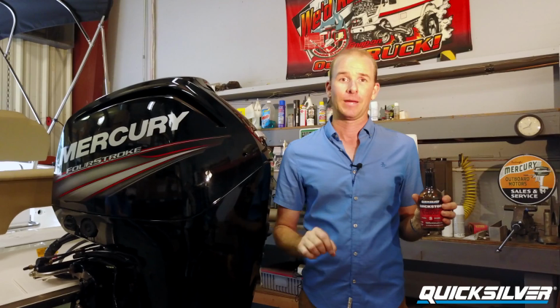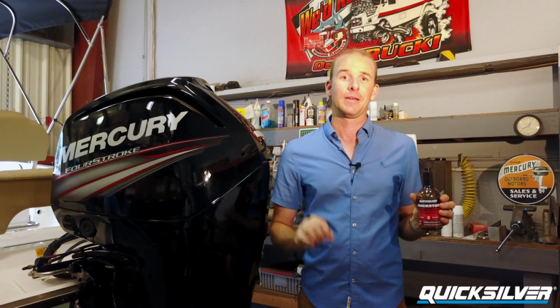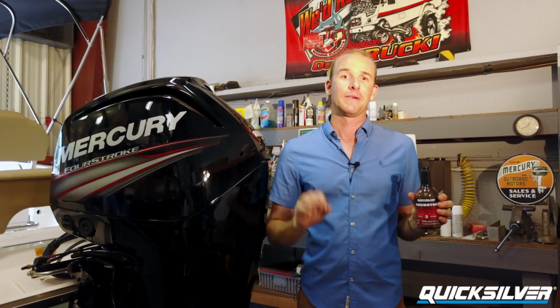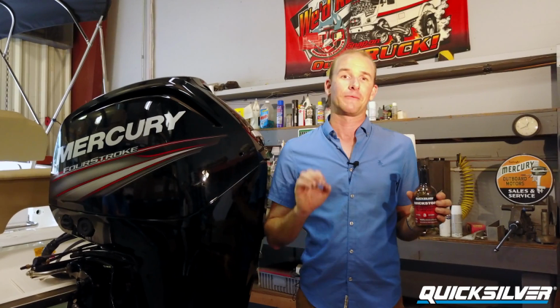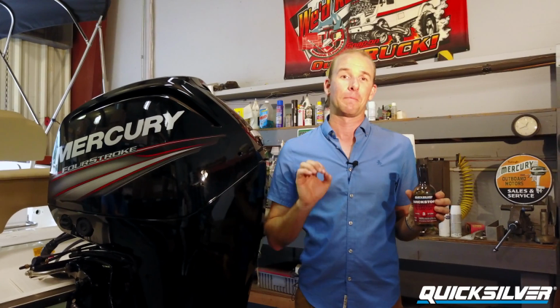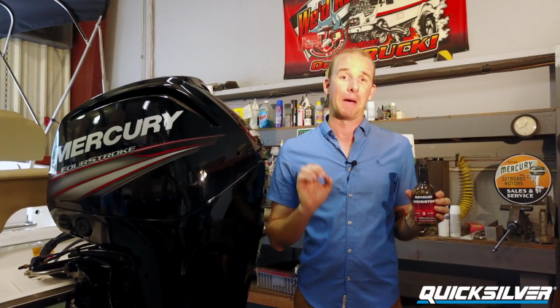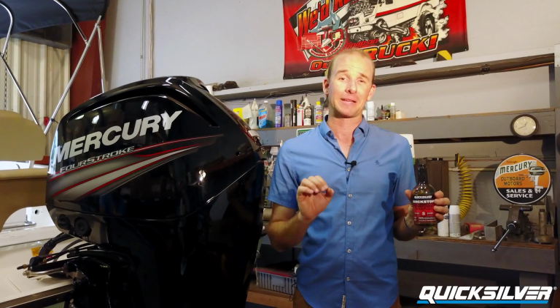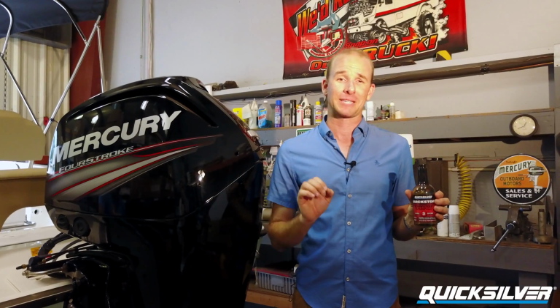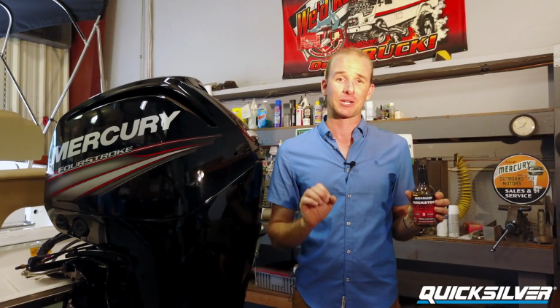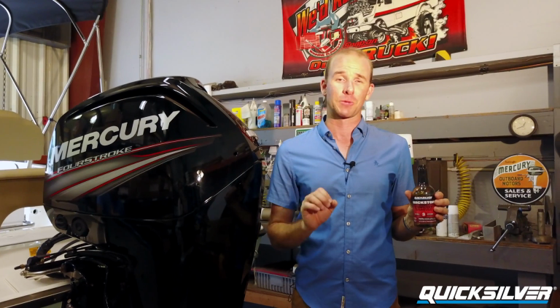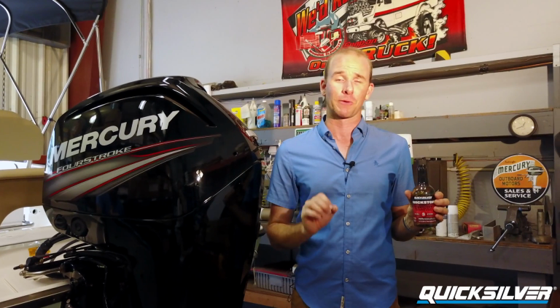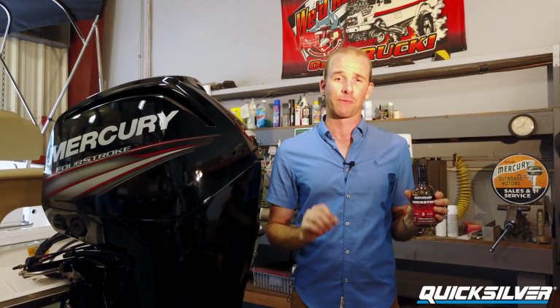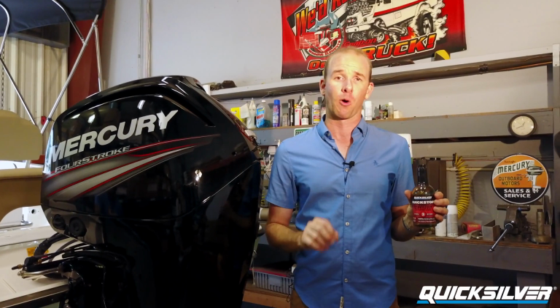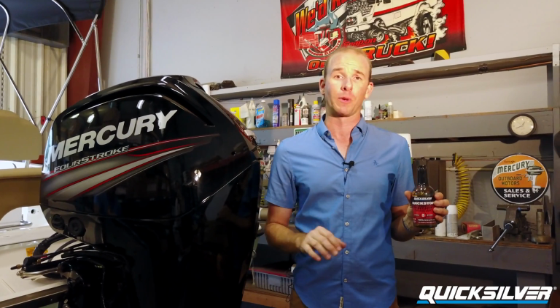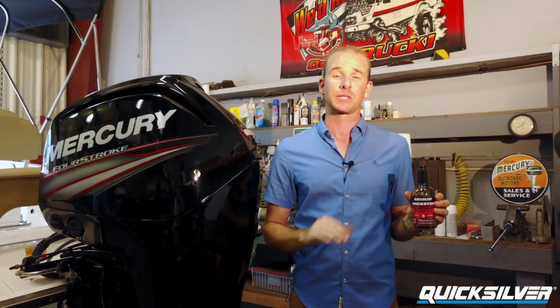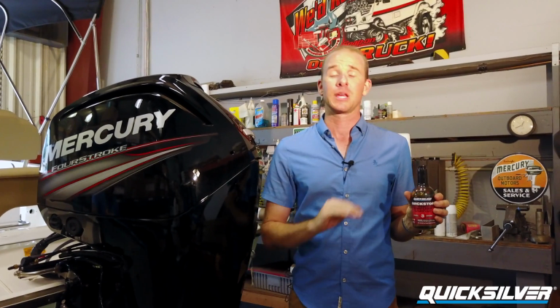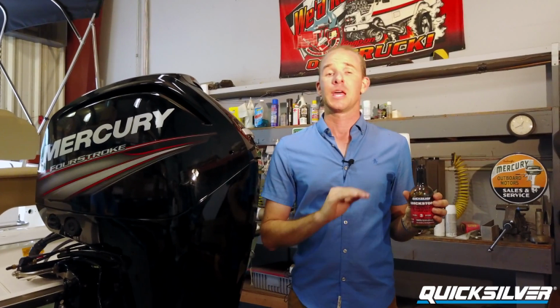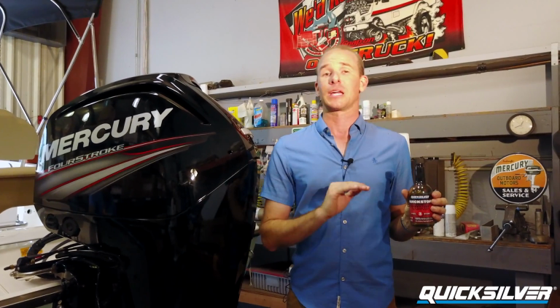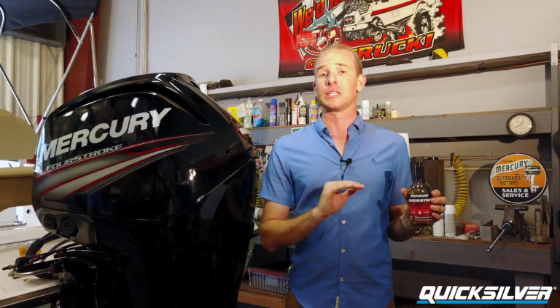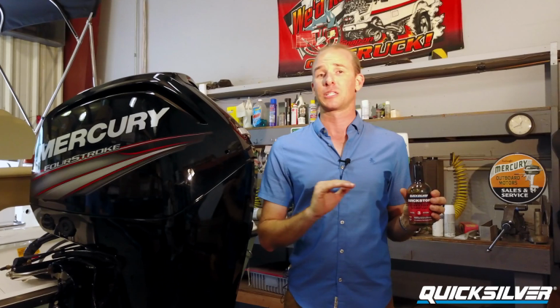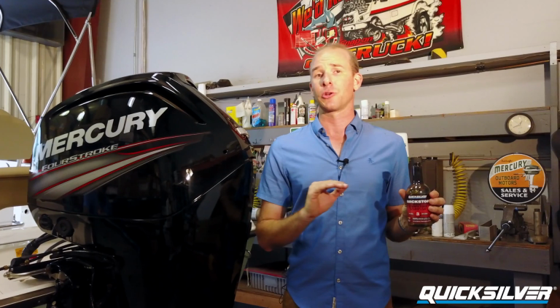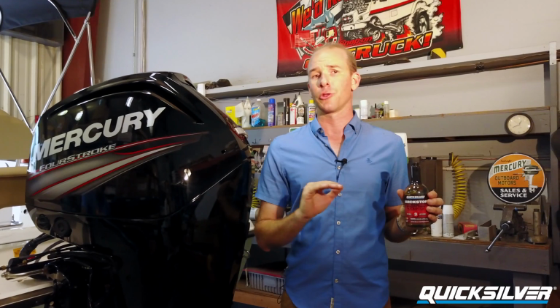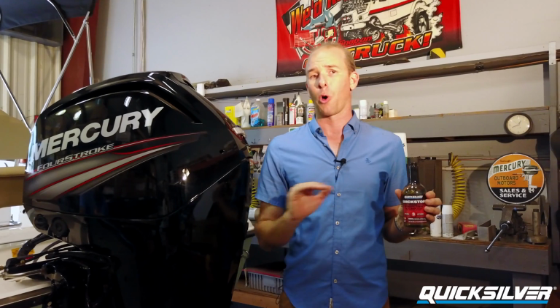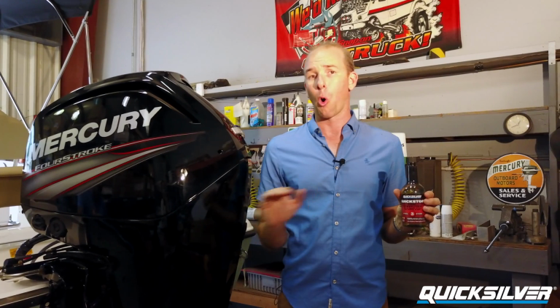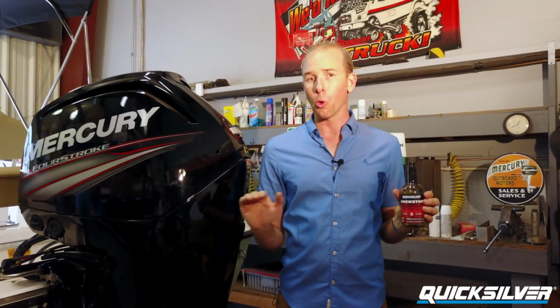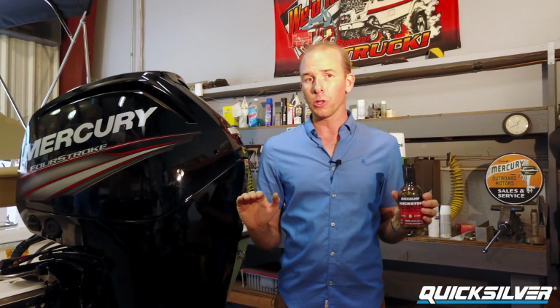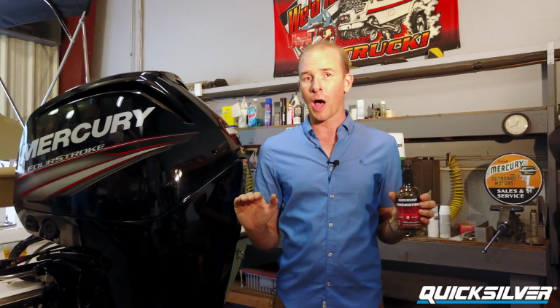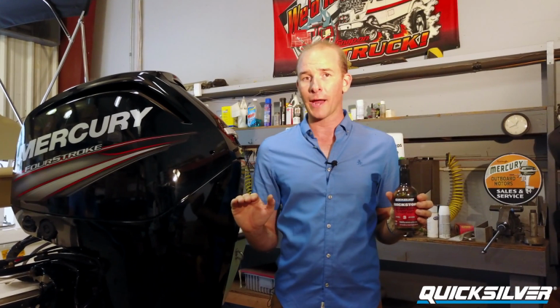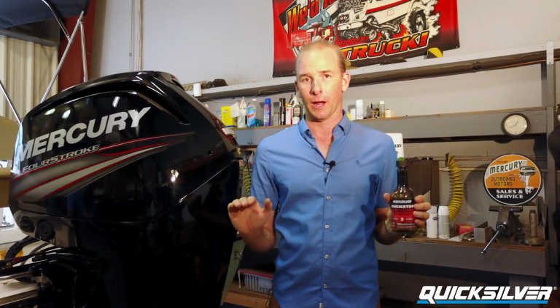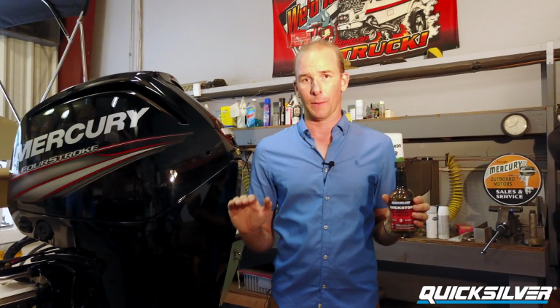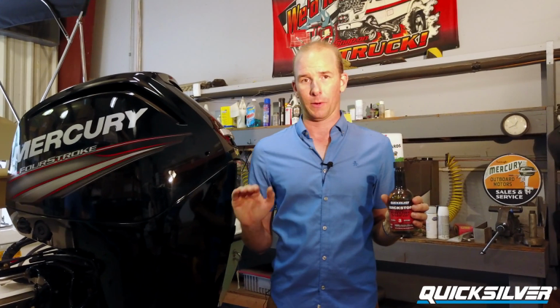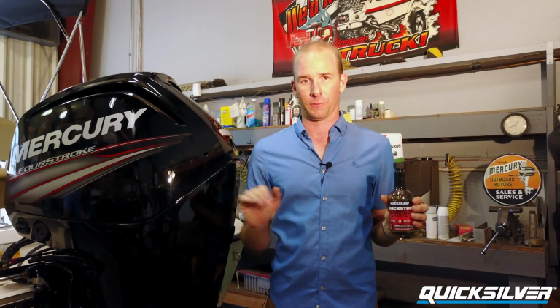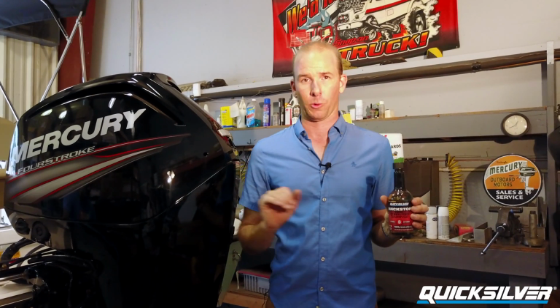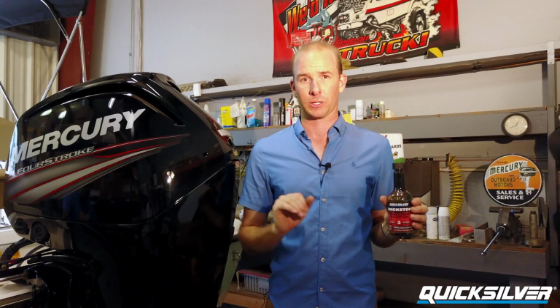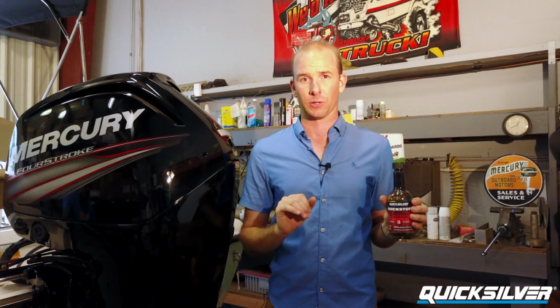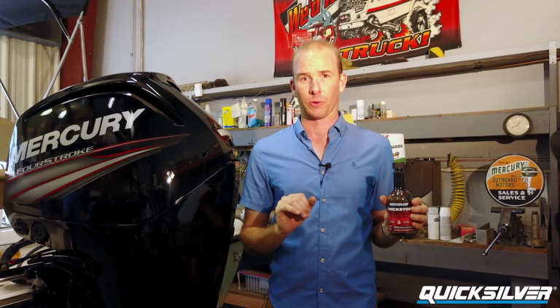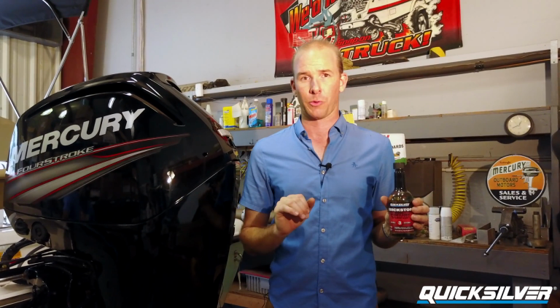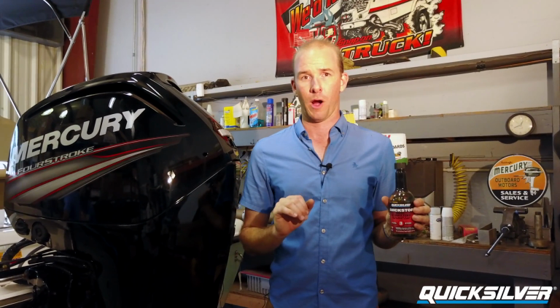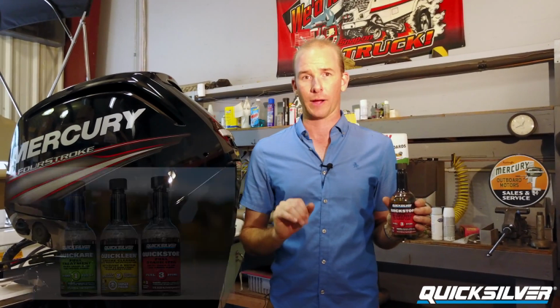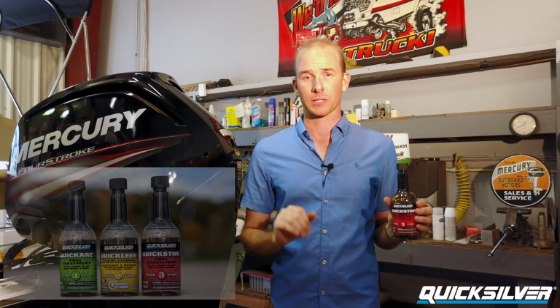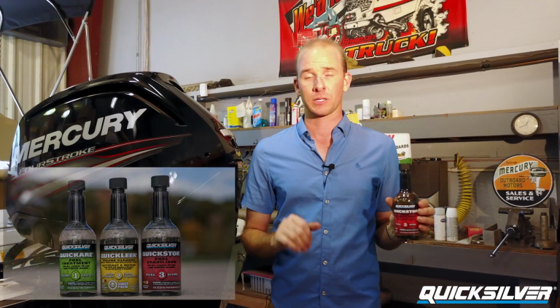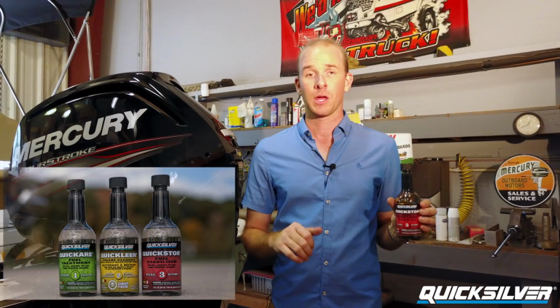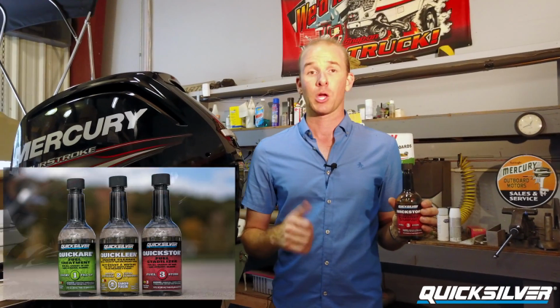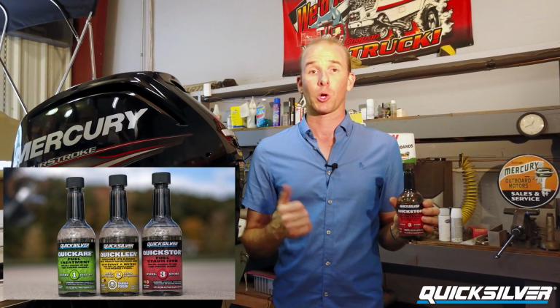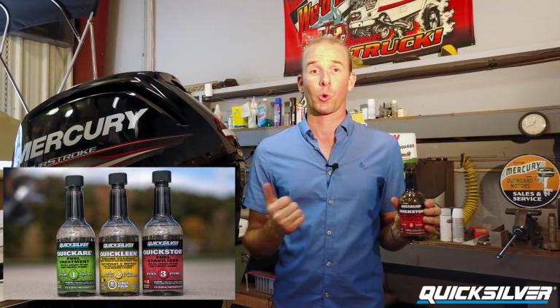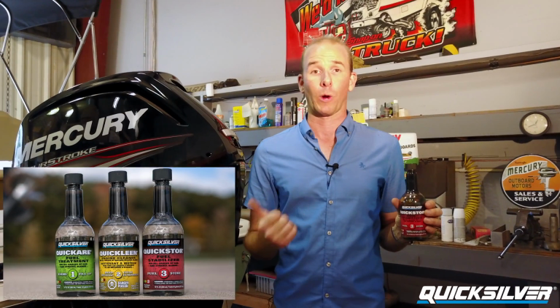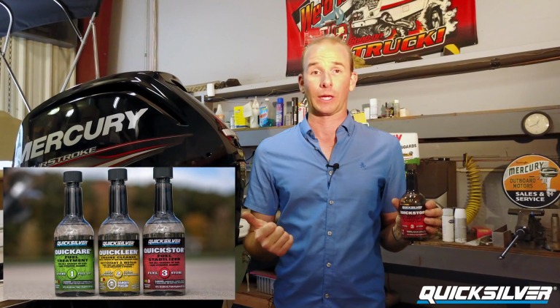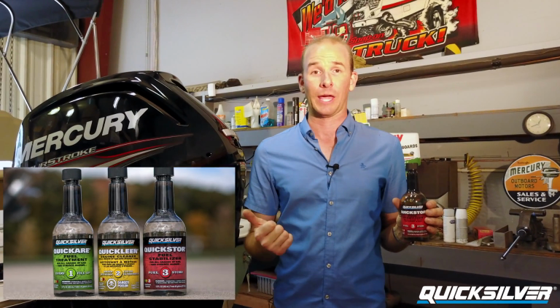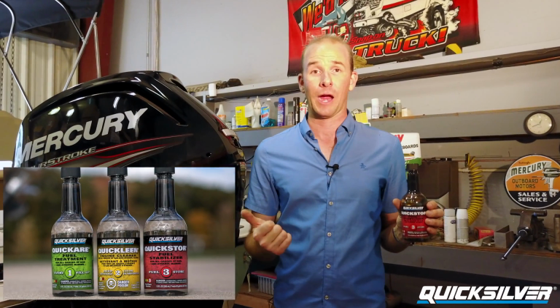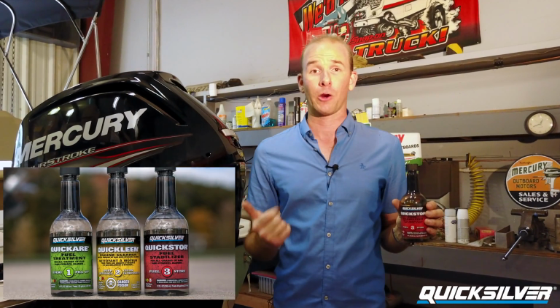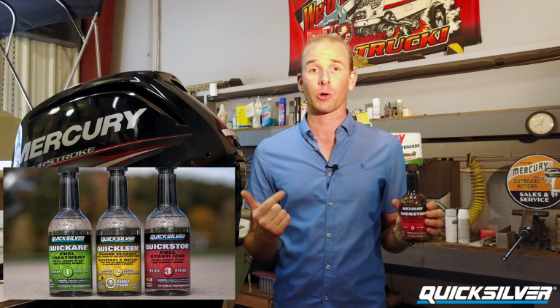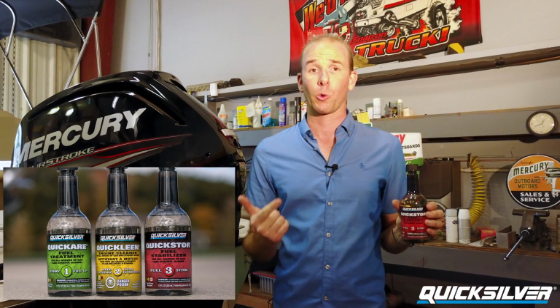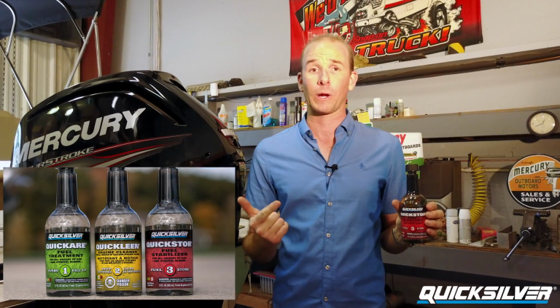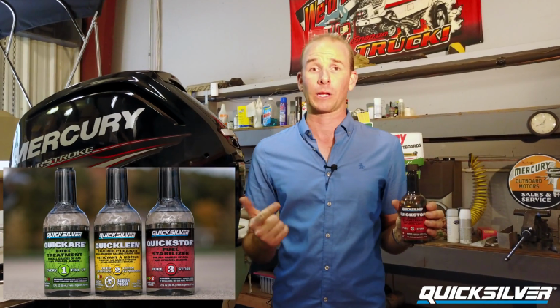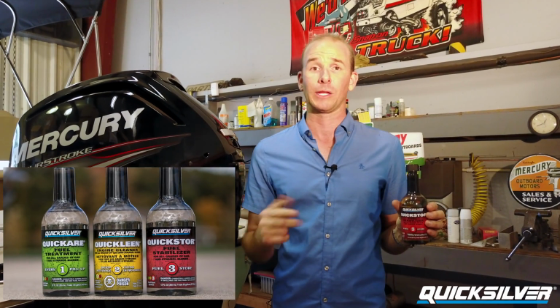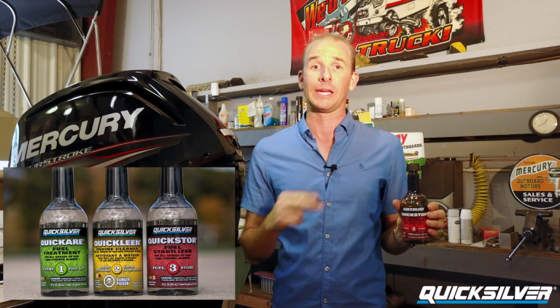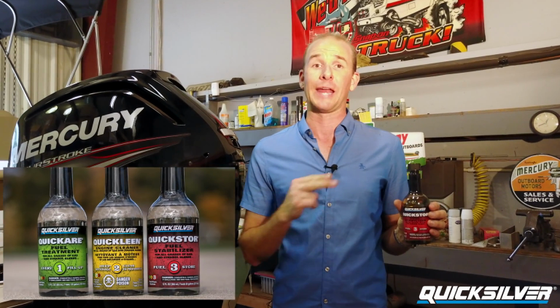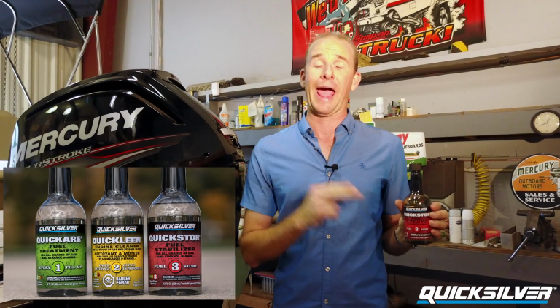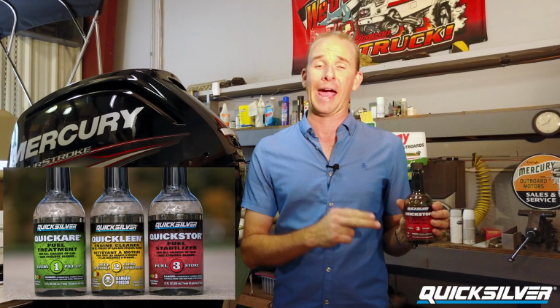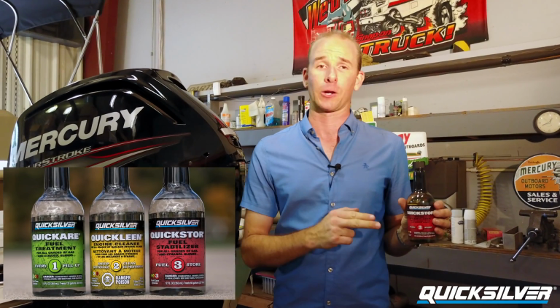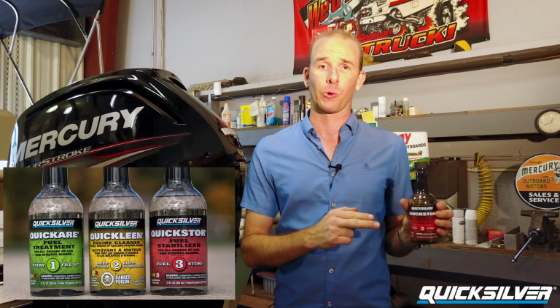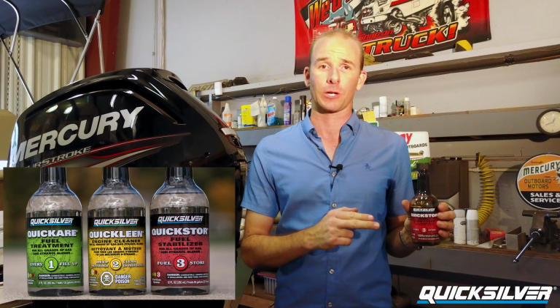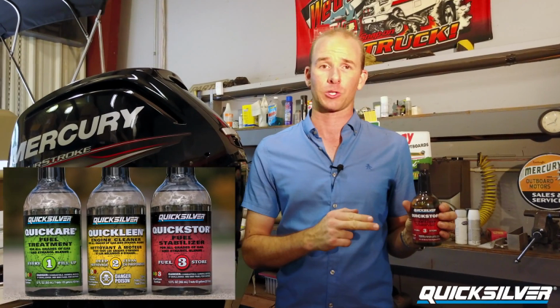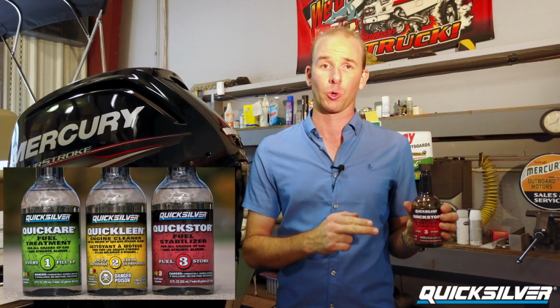For best engine performance, consider the whole lineup of Quicksilver products: Quick Care, Quick Clean, and Quick Store.